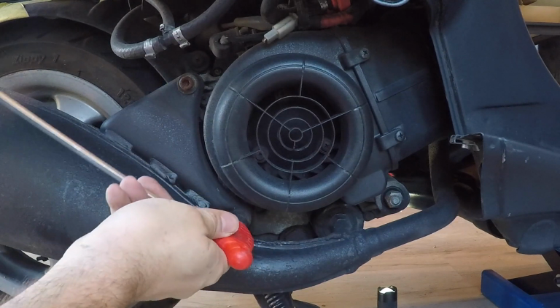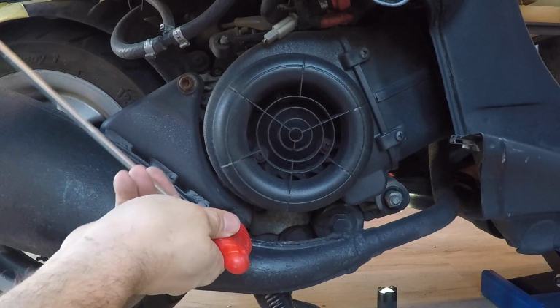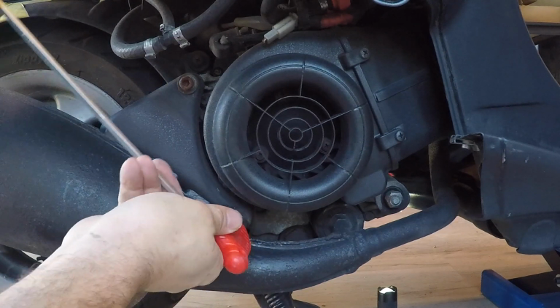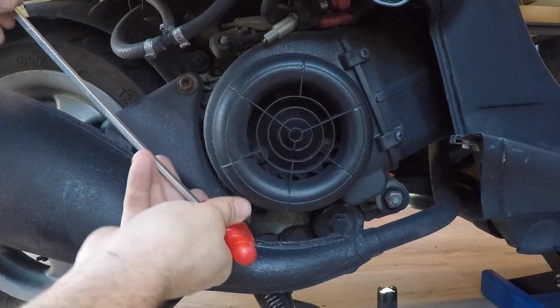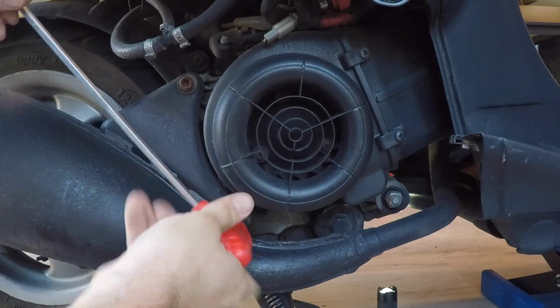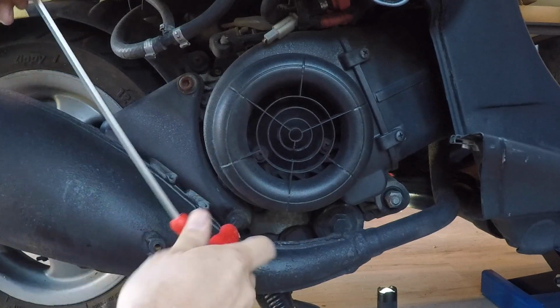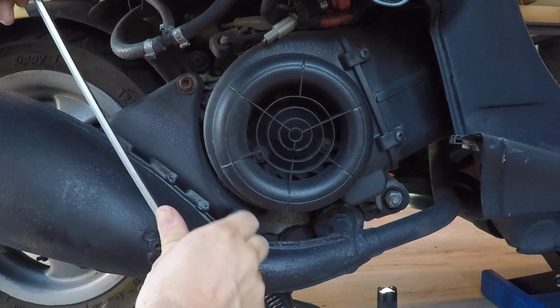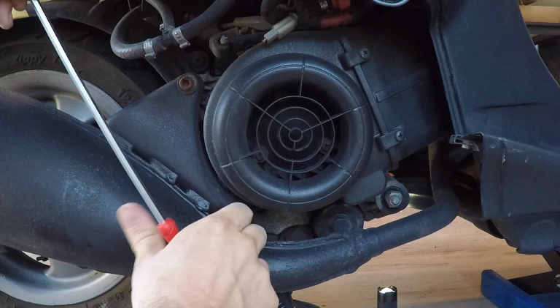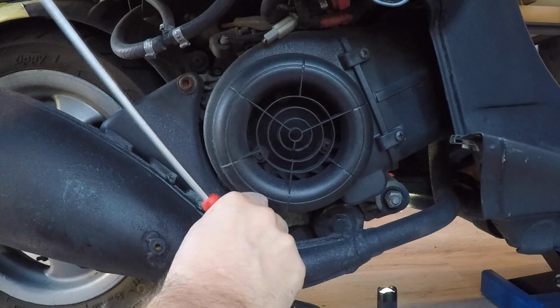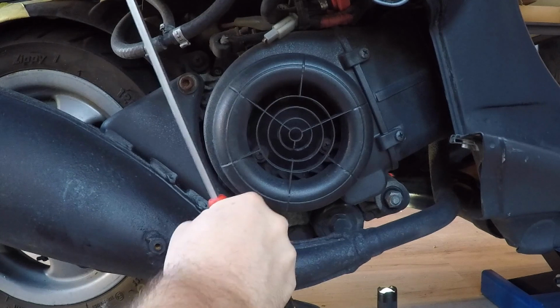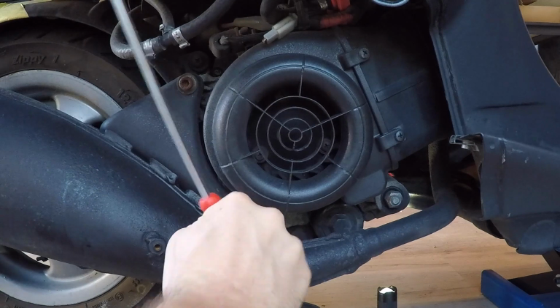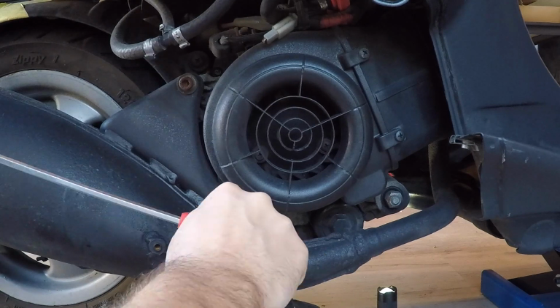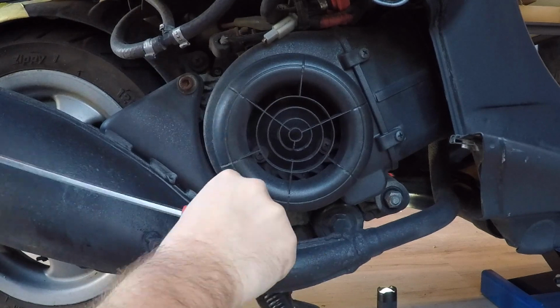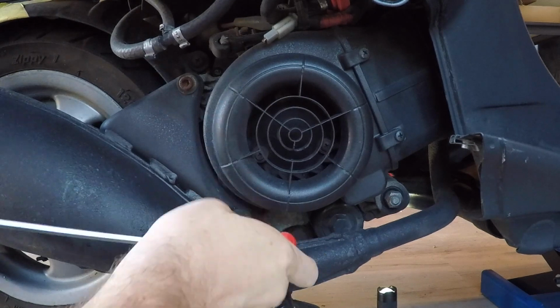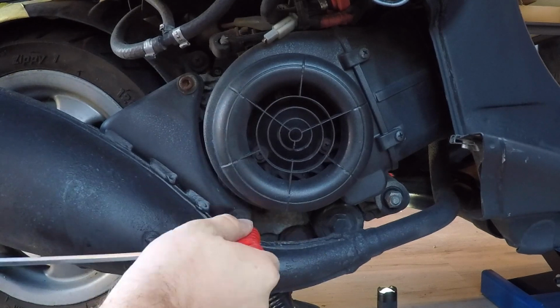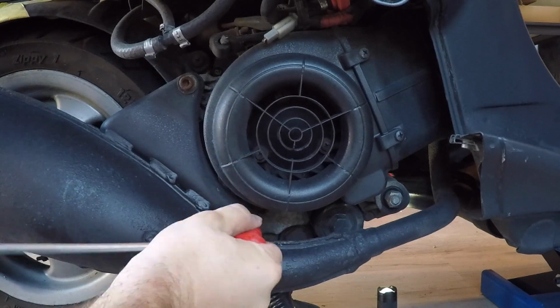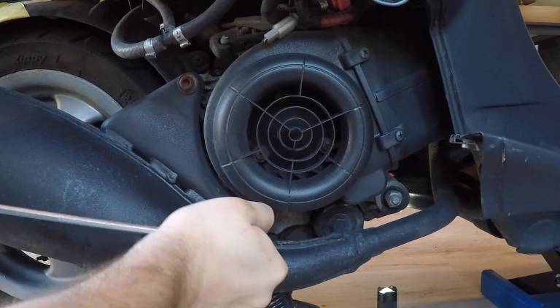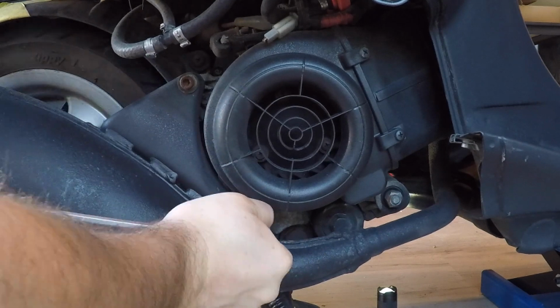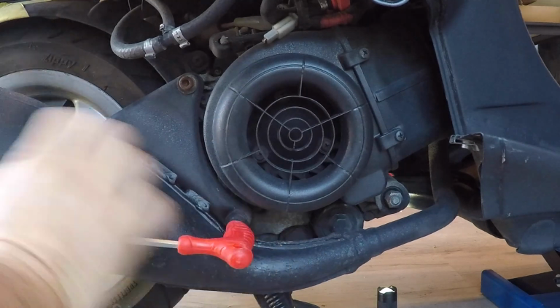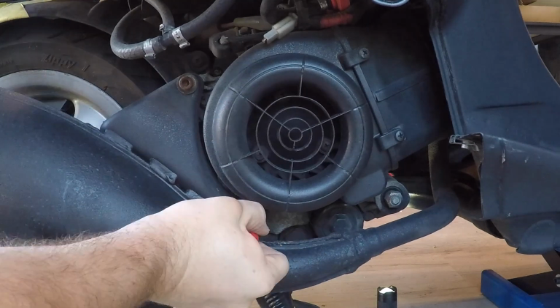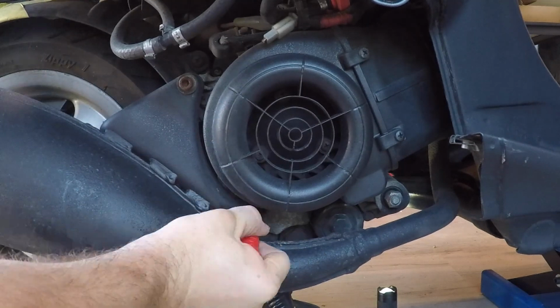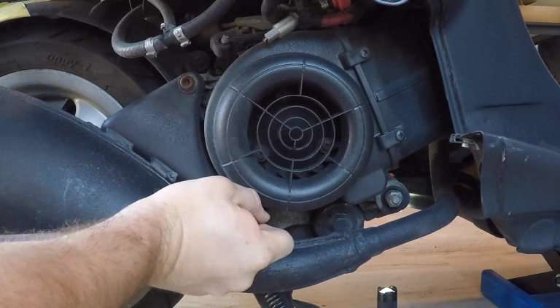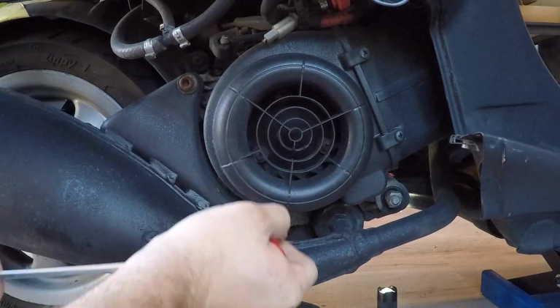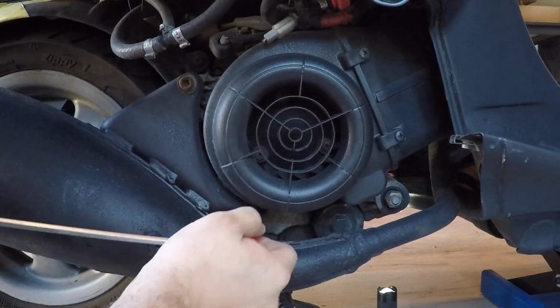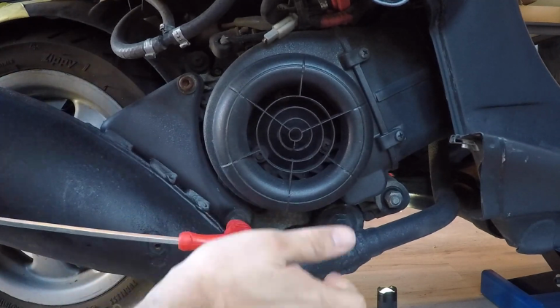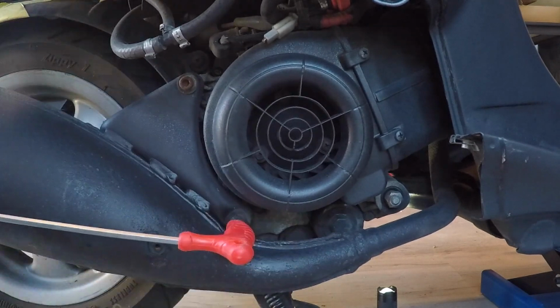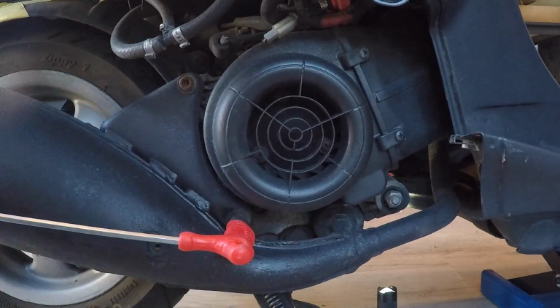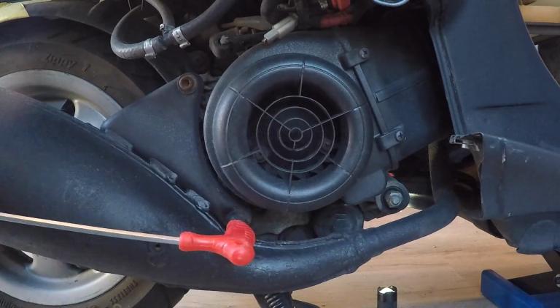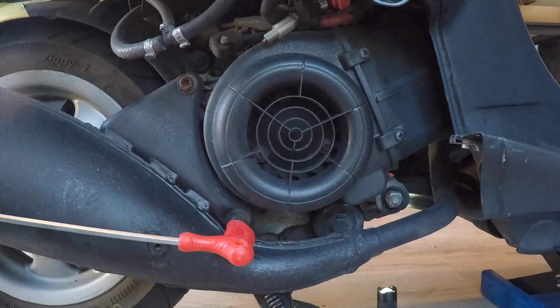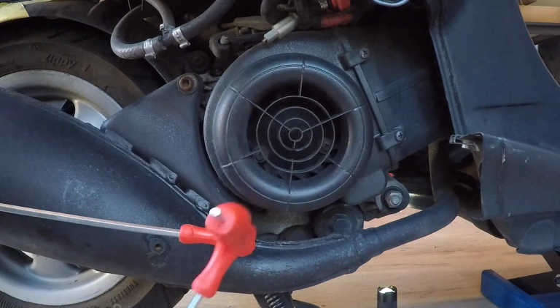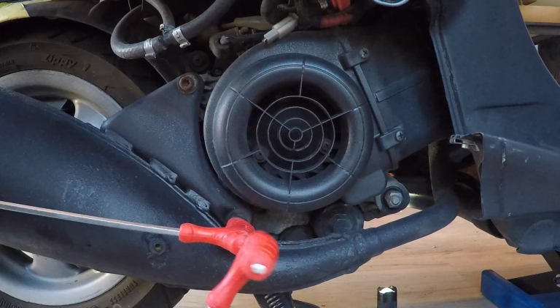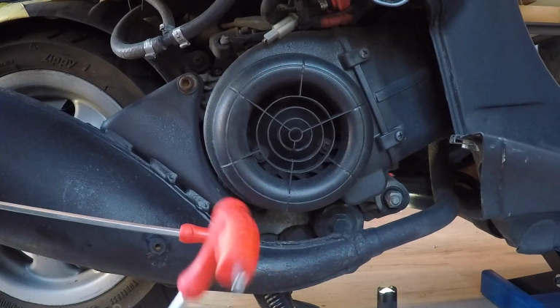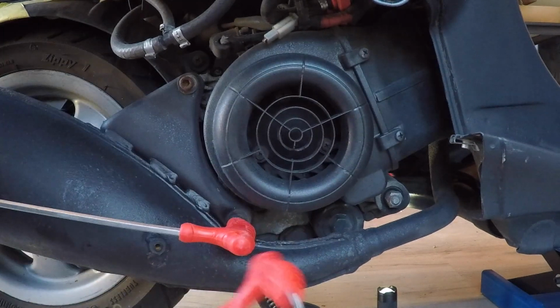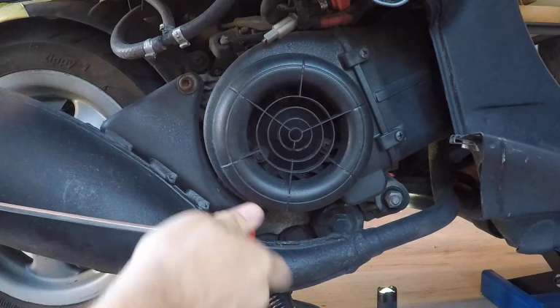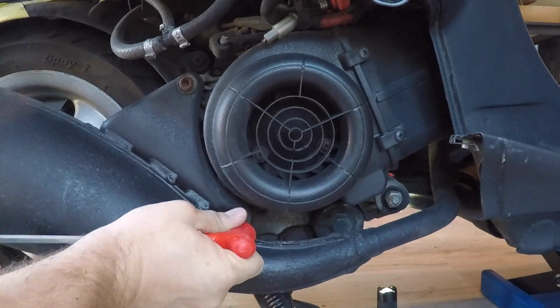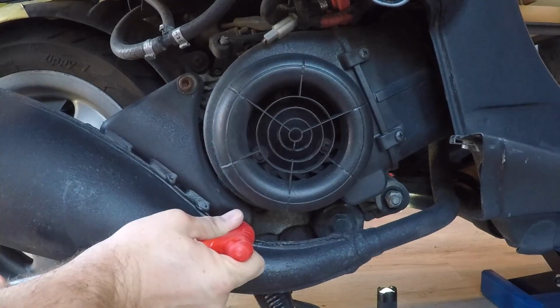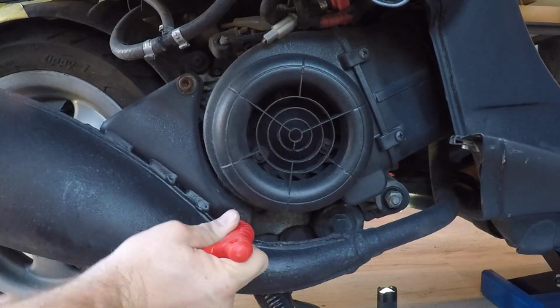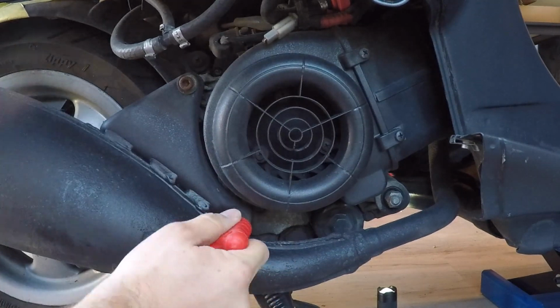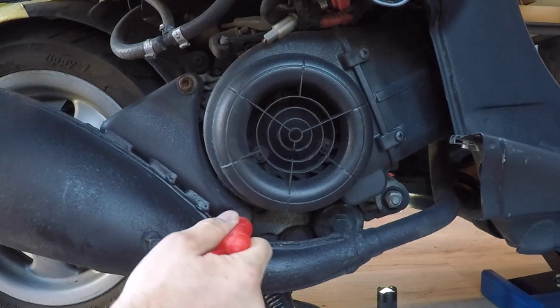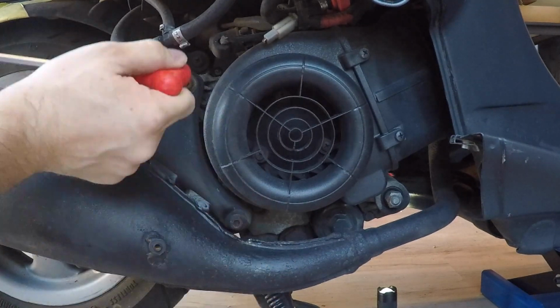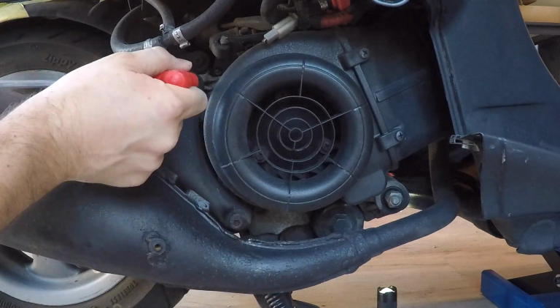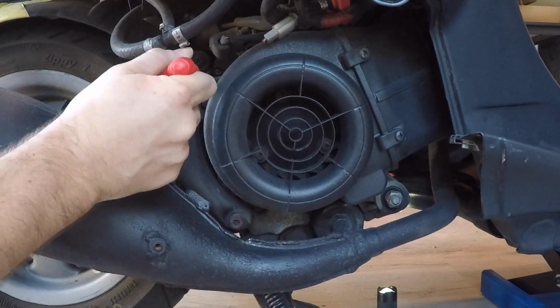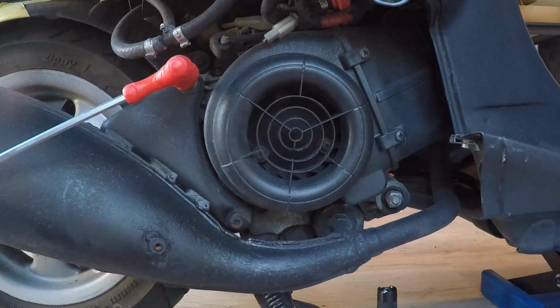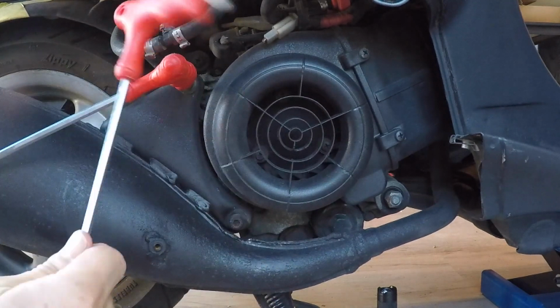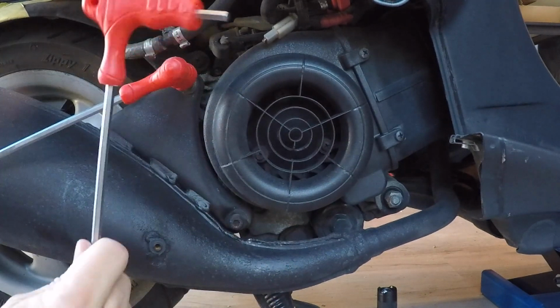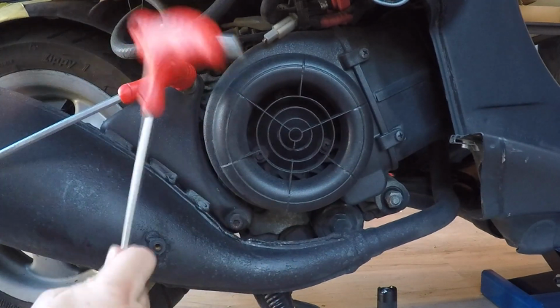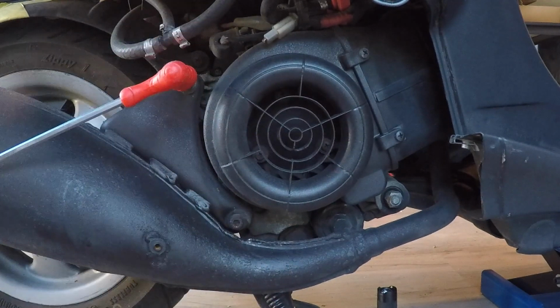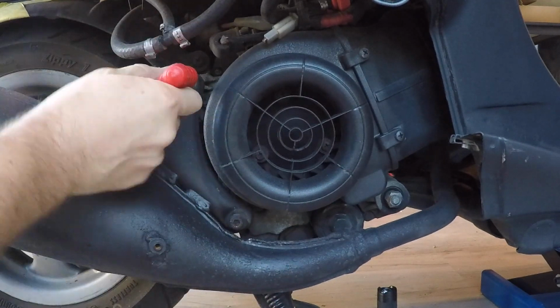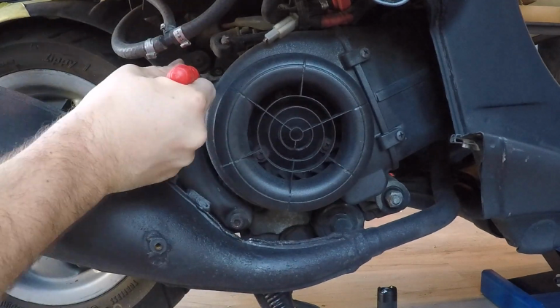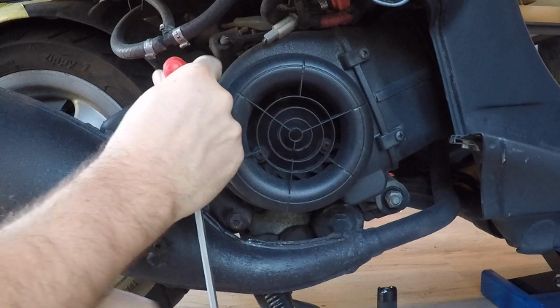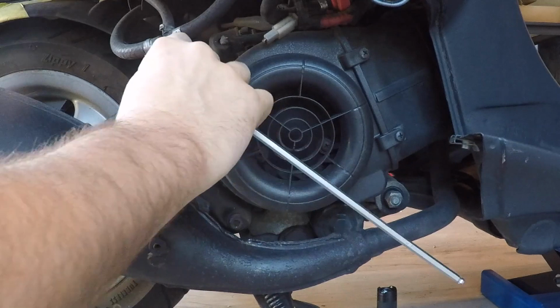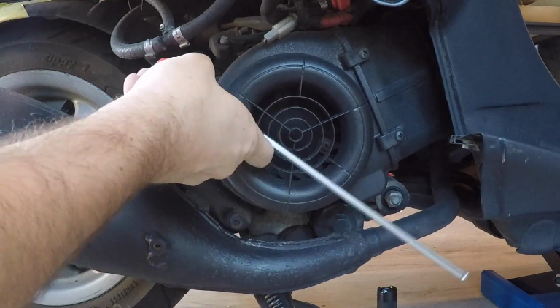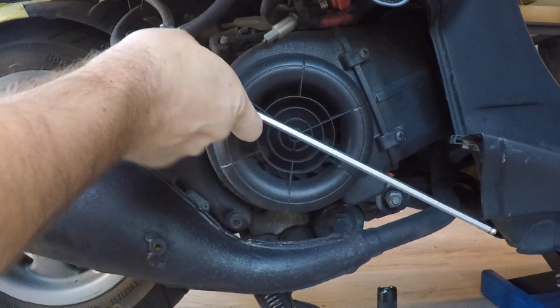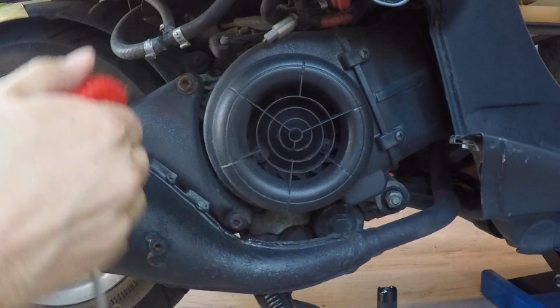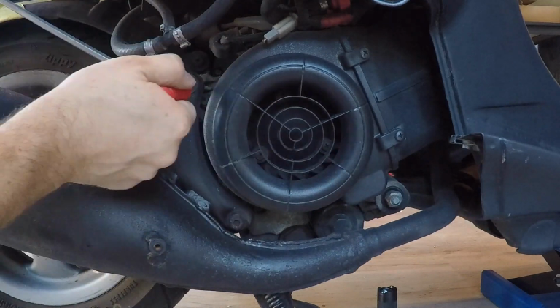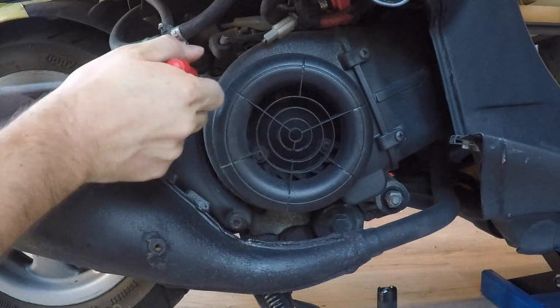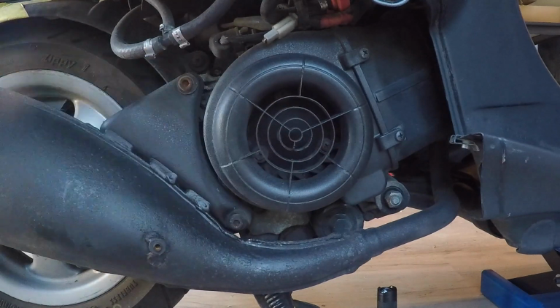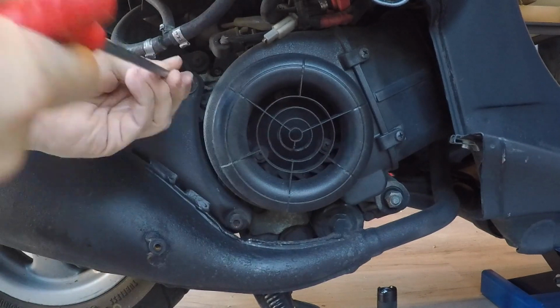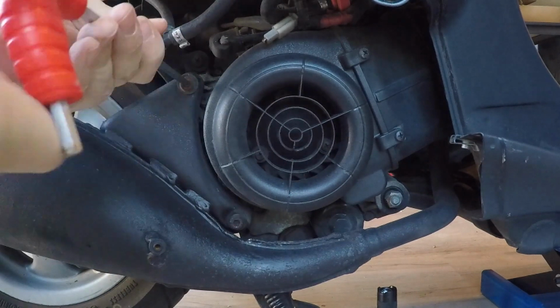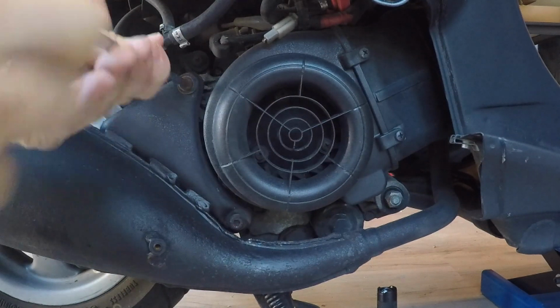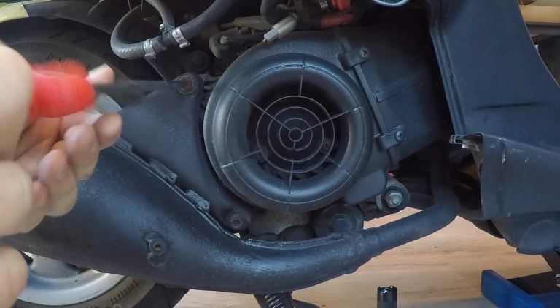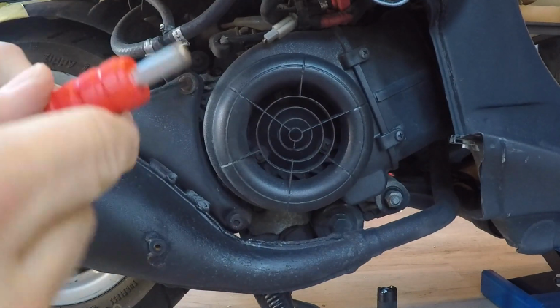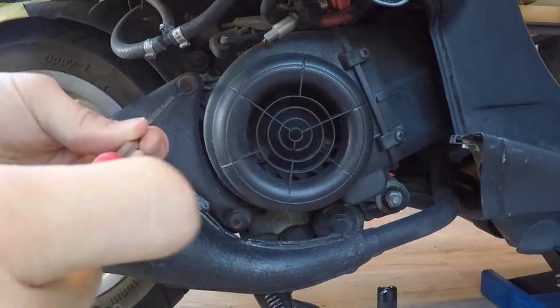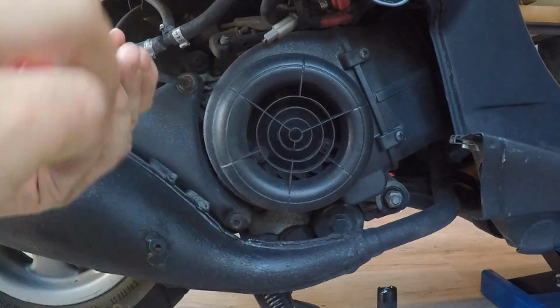The next thing you need to do is loosen — but don't remove — the two bolts on the right hand side of the Vespa that connect the exhaust to the frame.